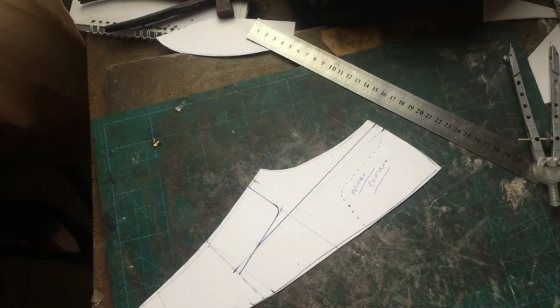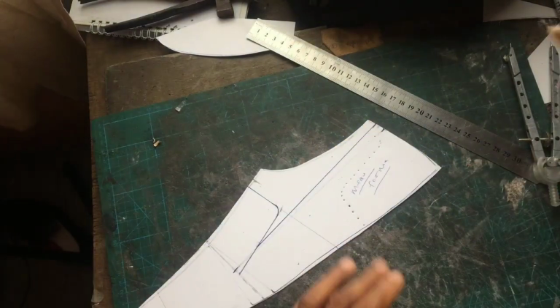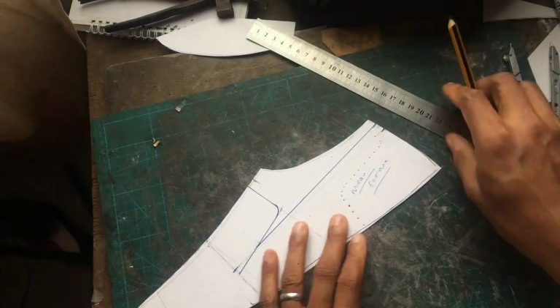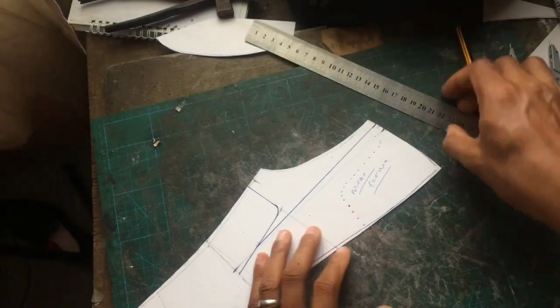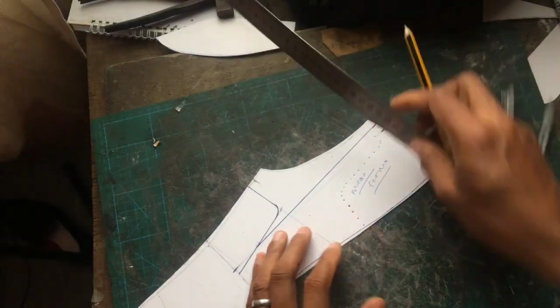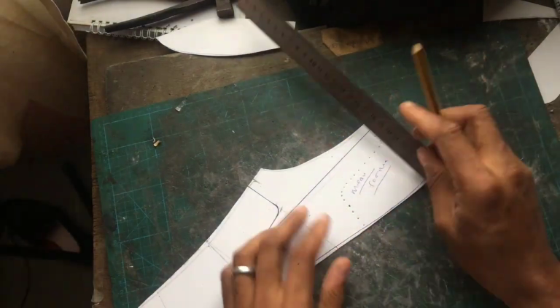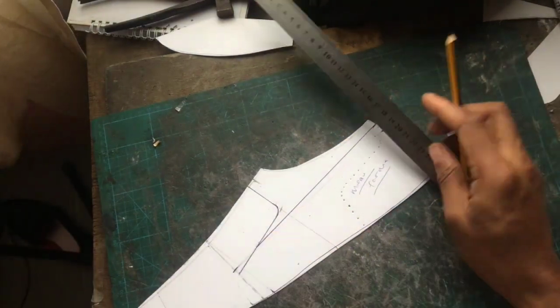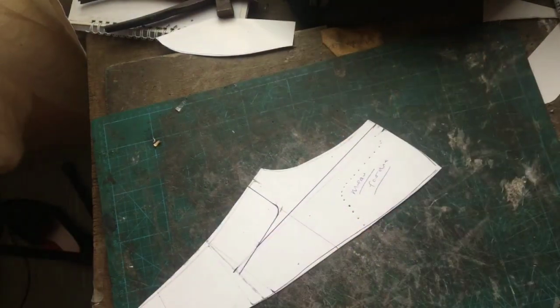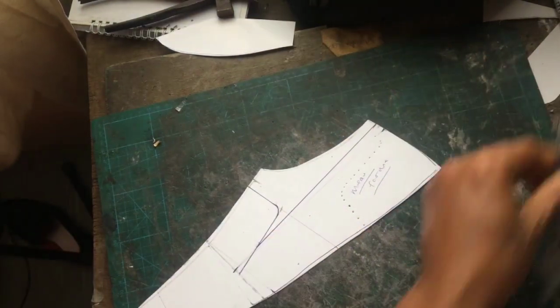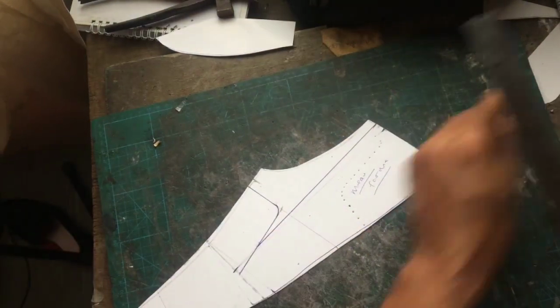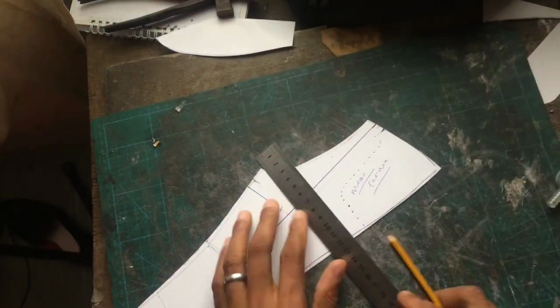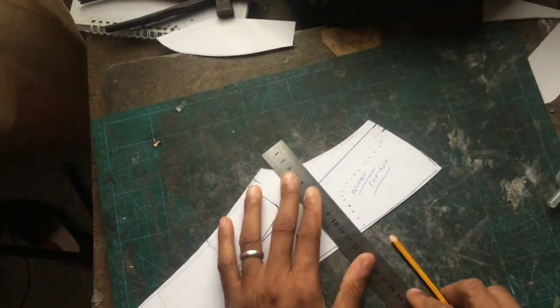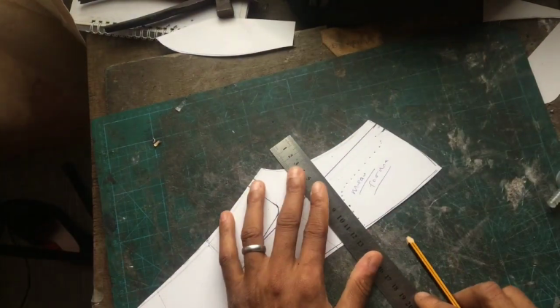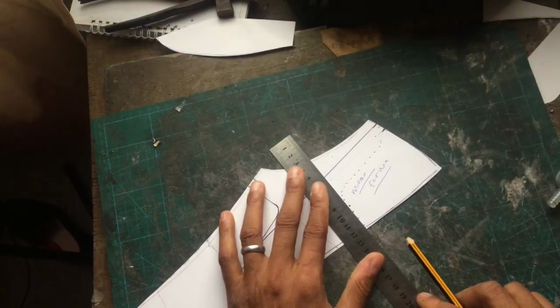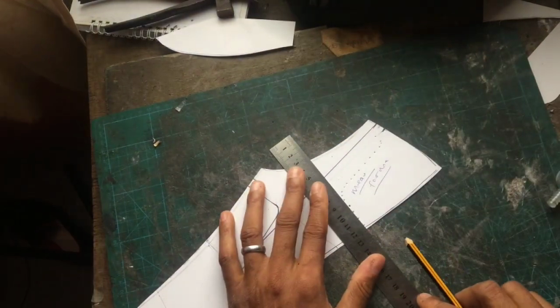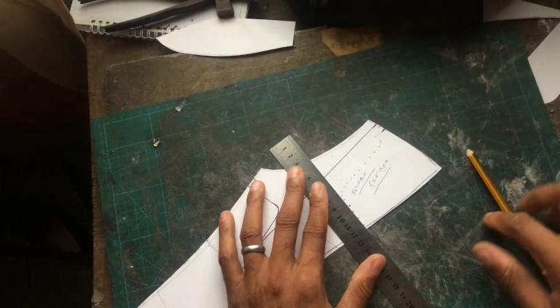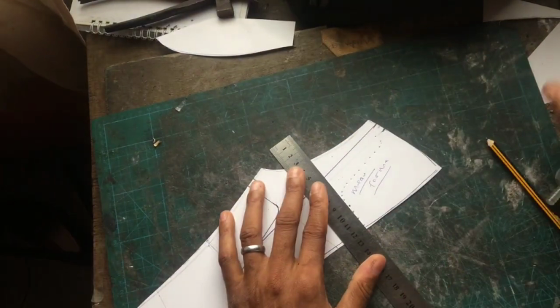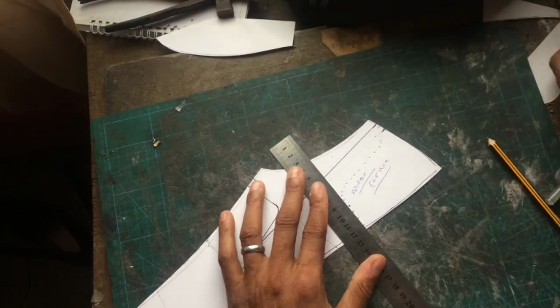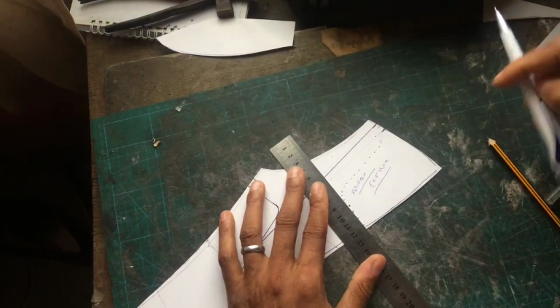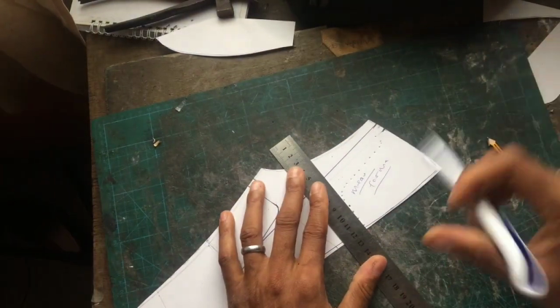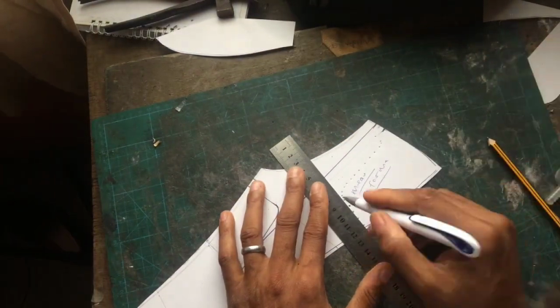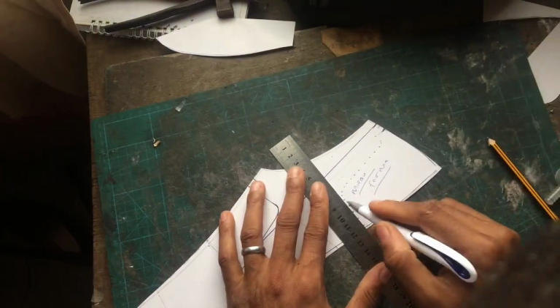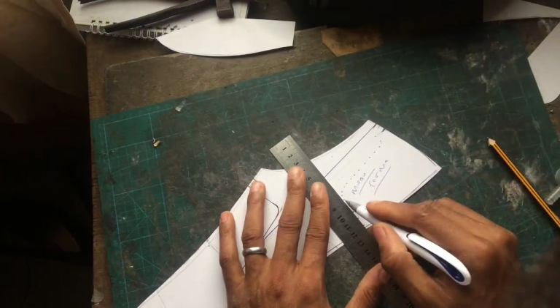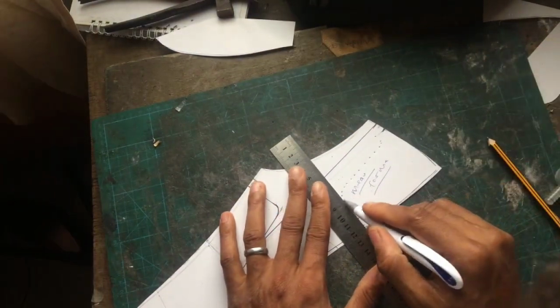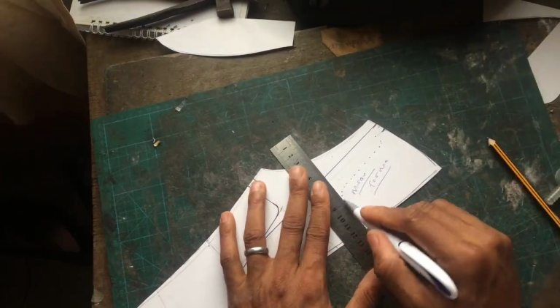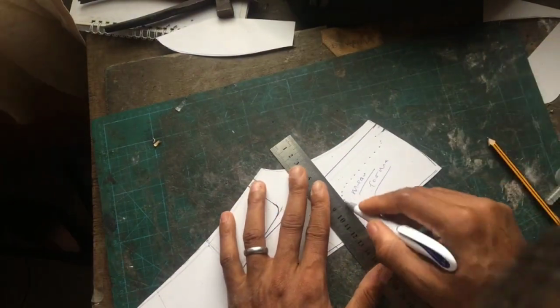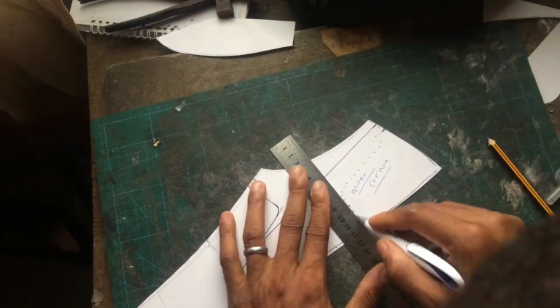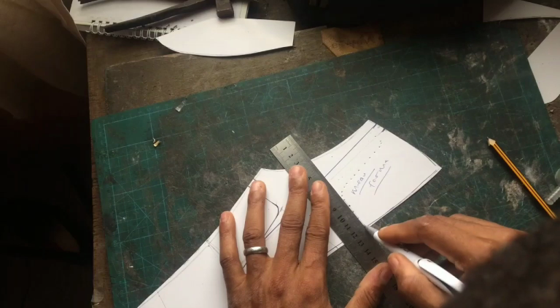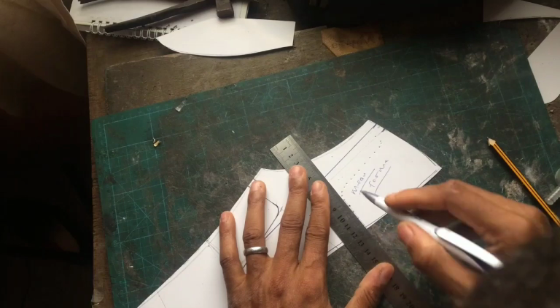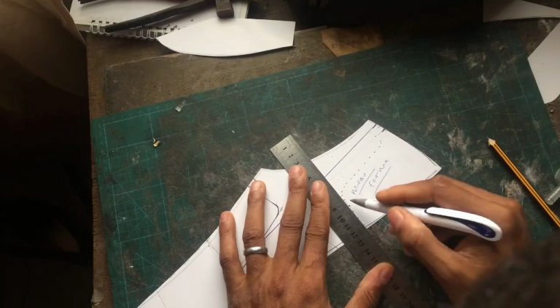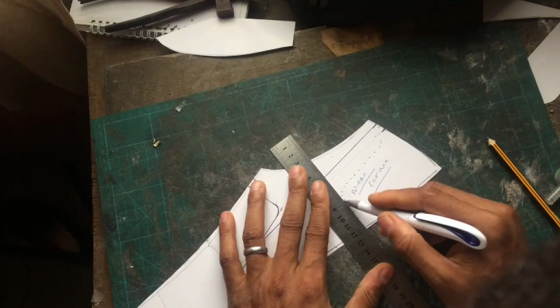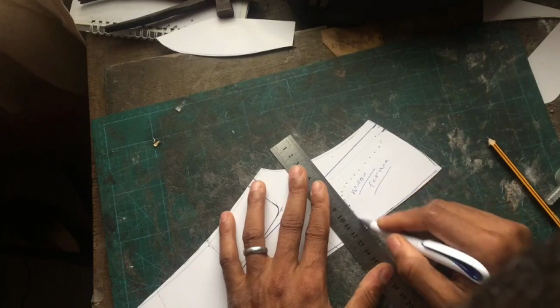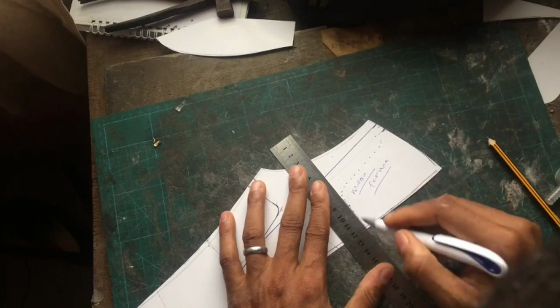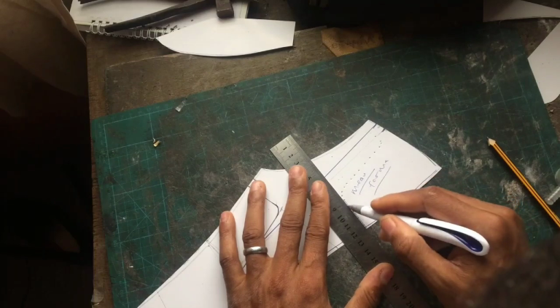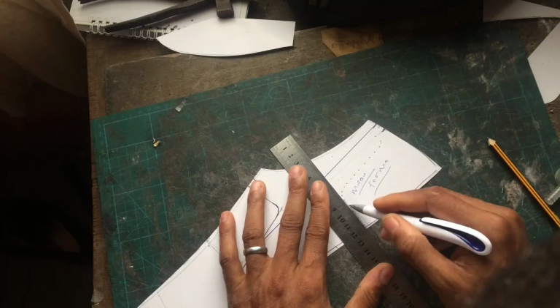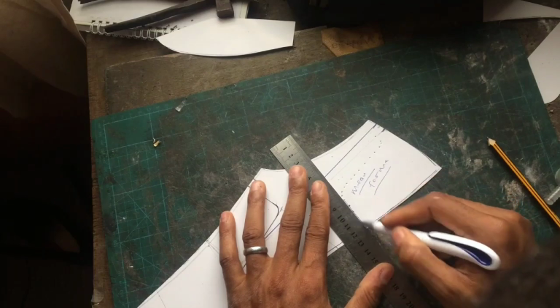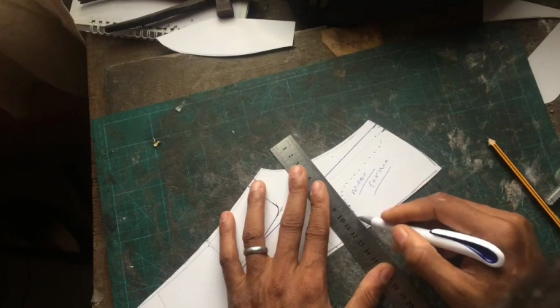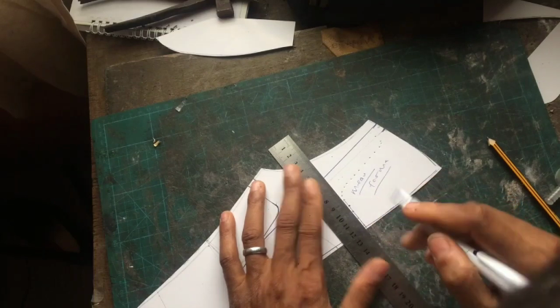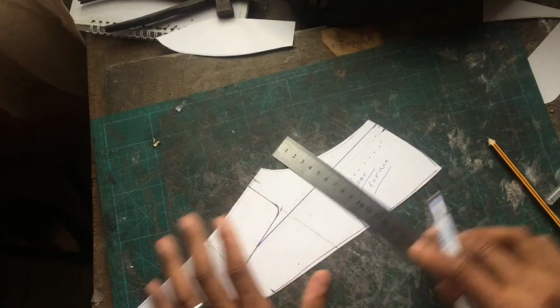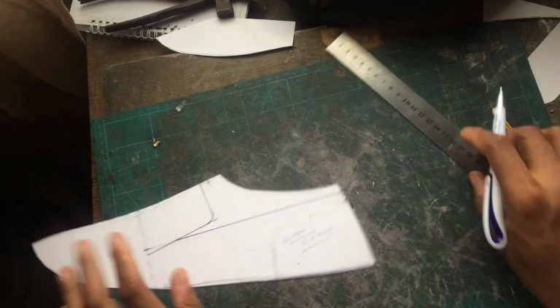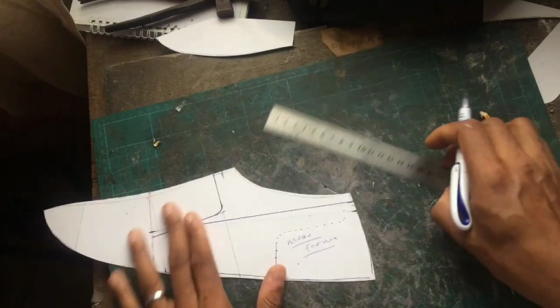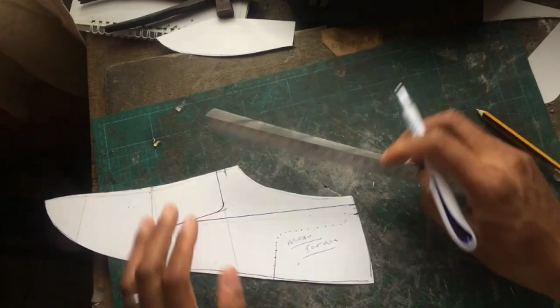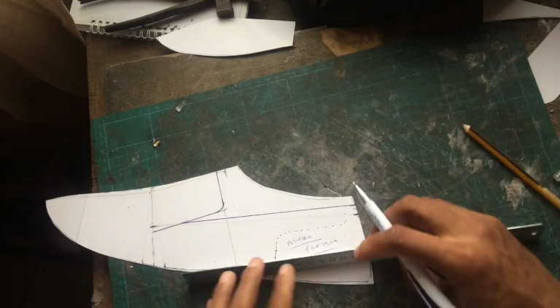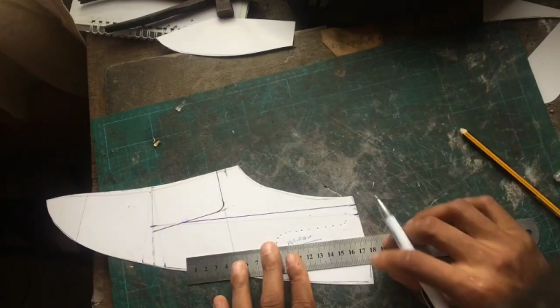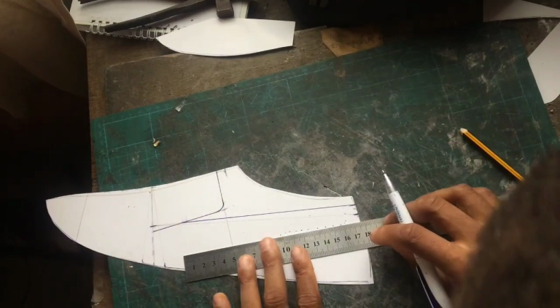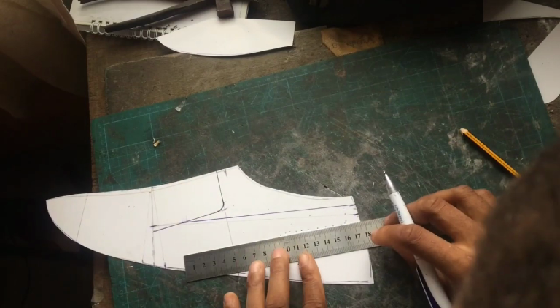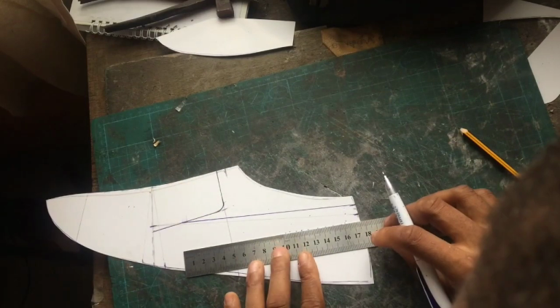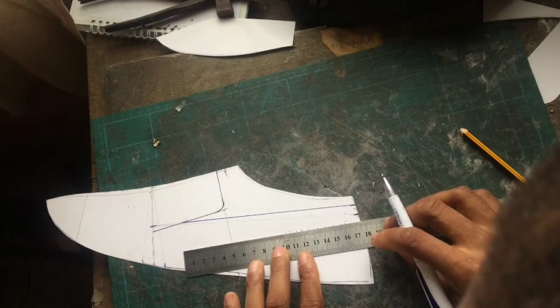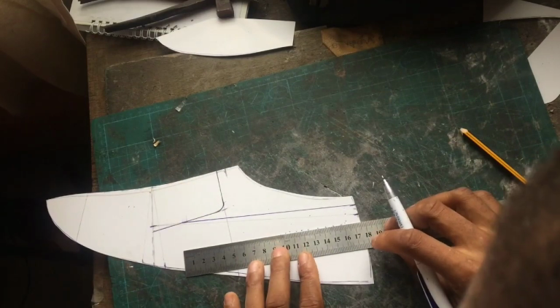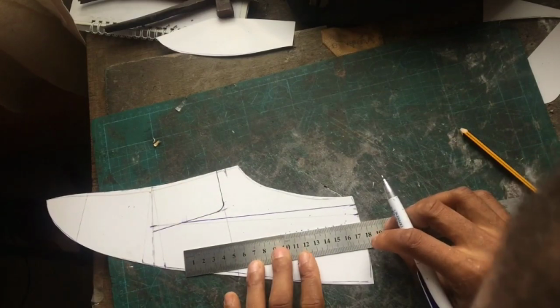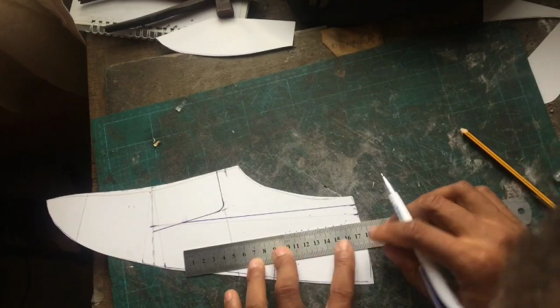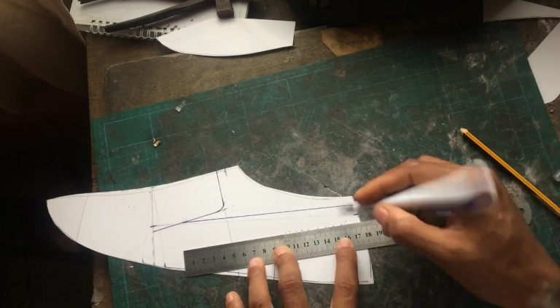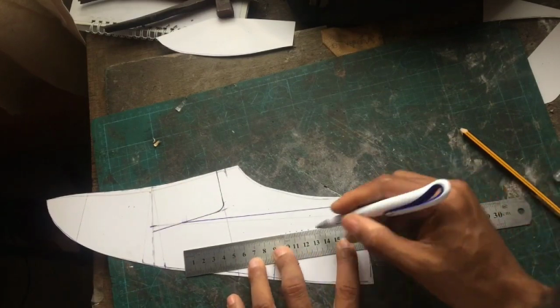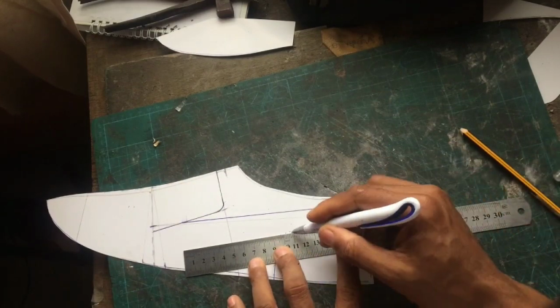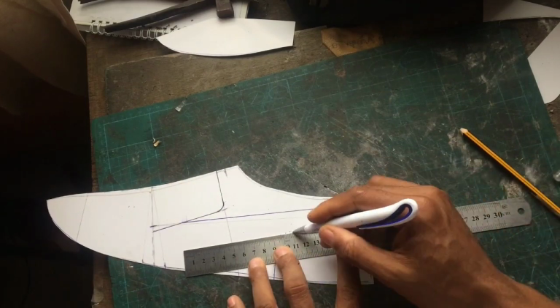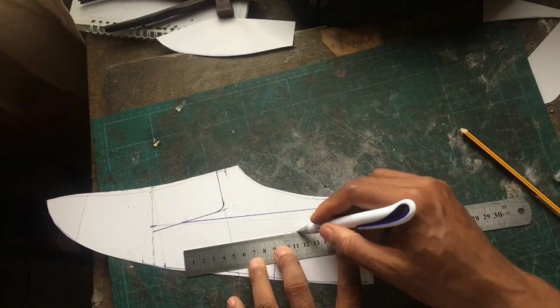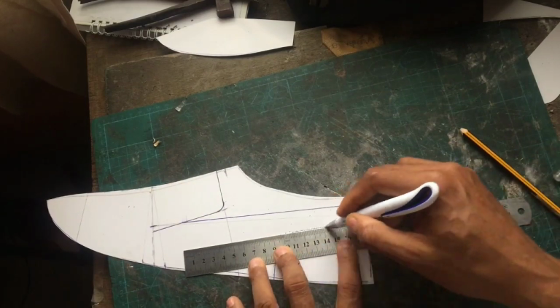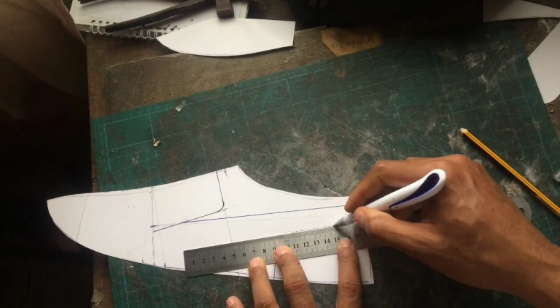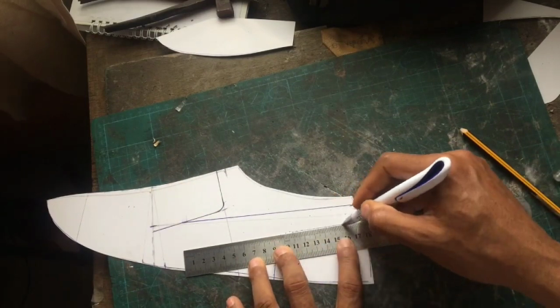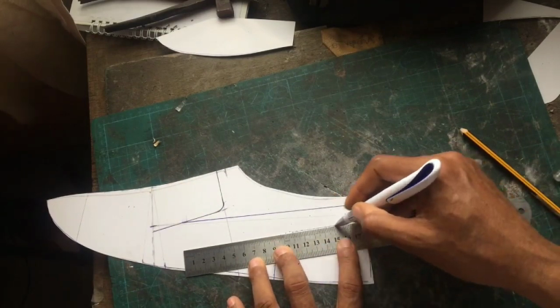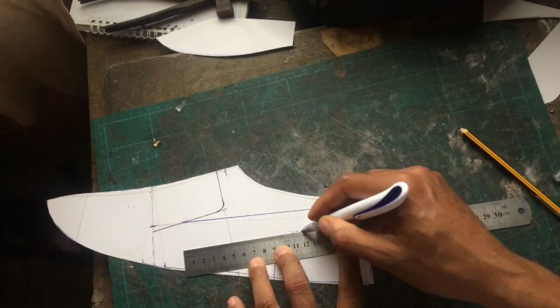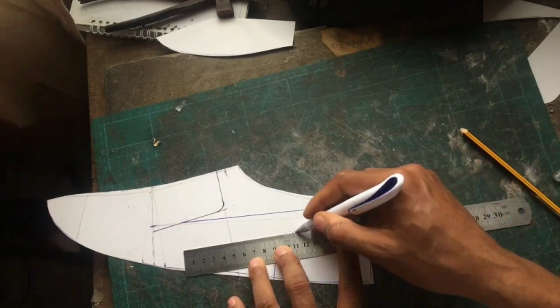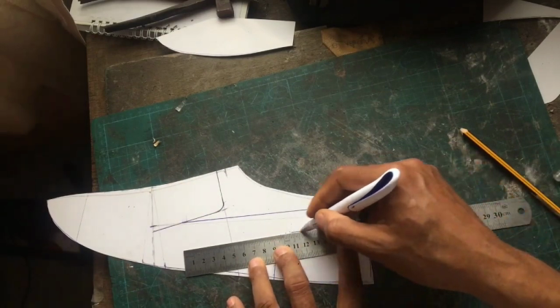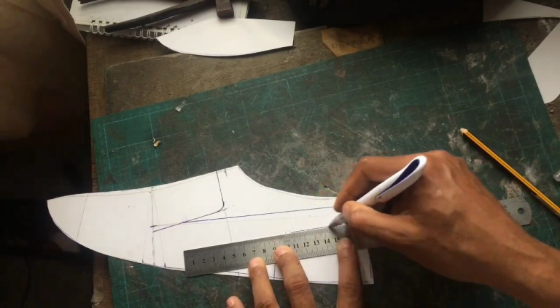I will just quickly trace all the lines of this back part — the back part is technically called the counter.